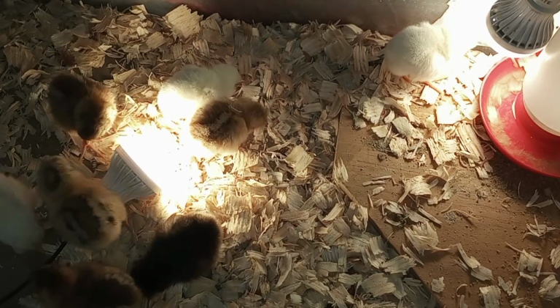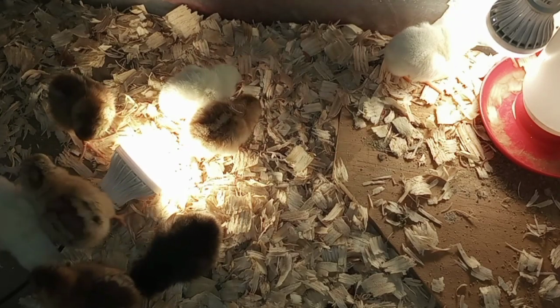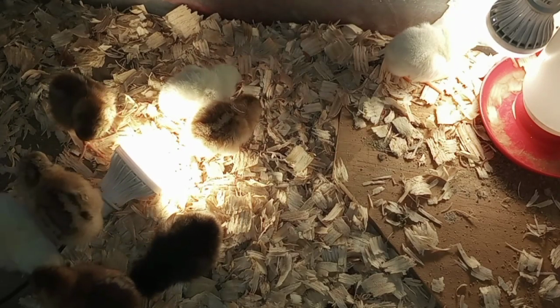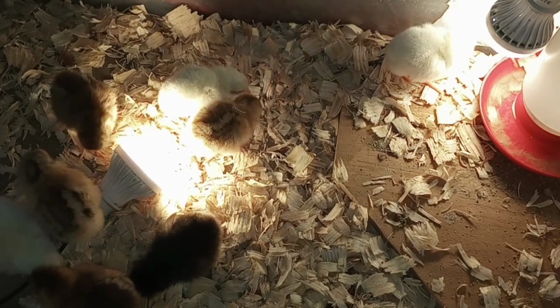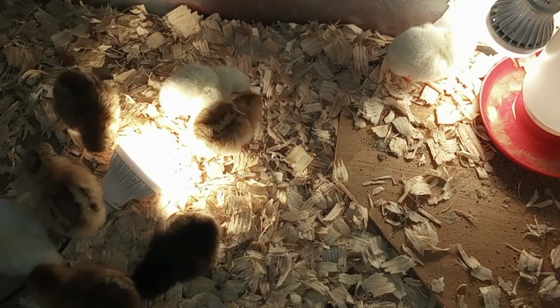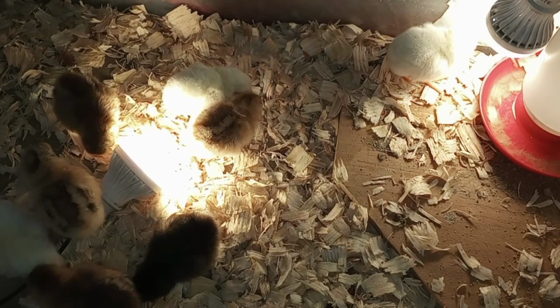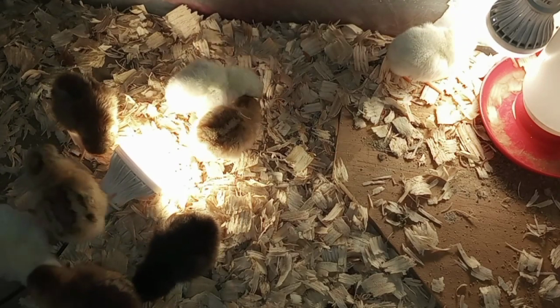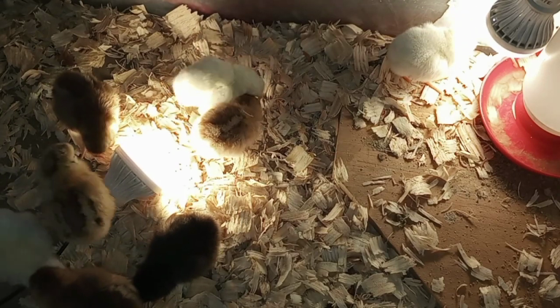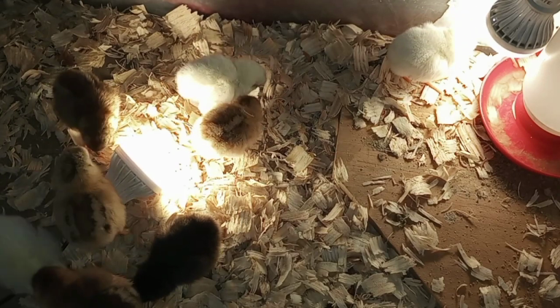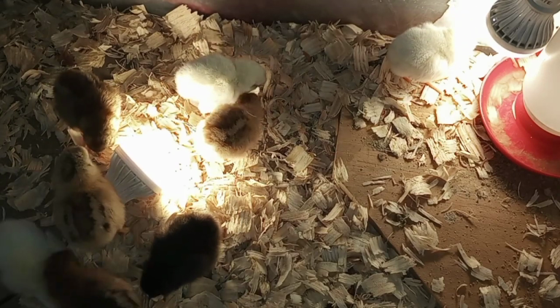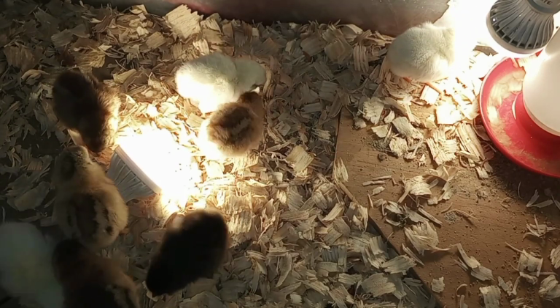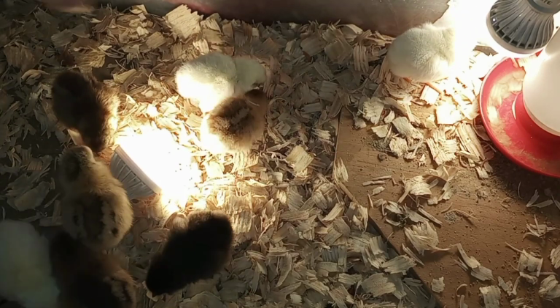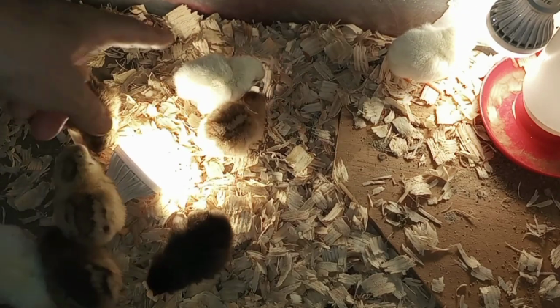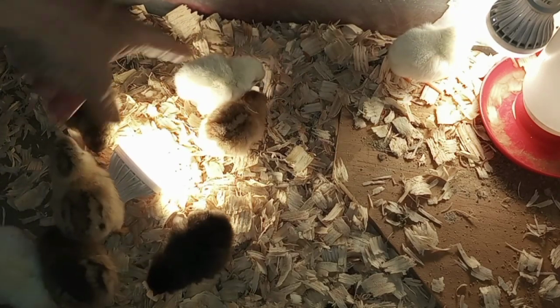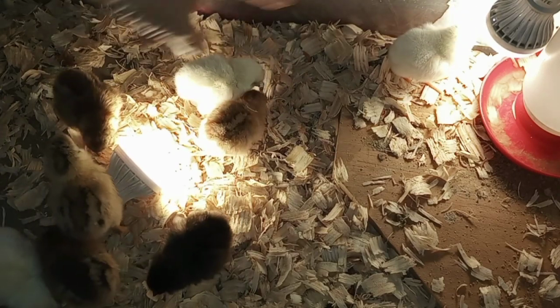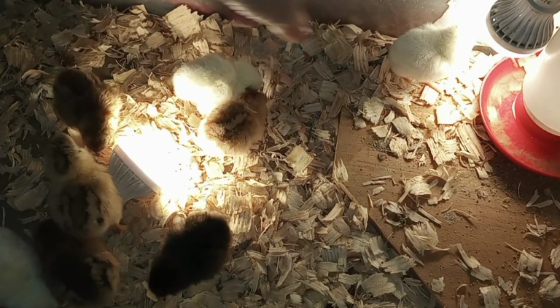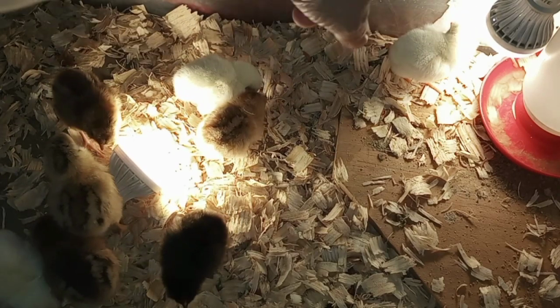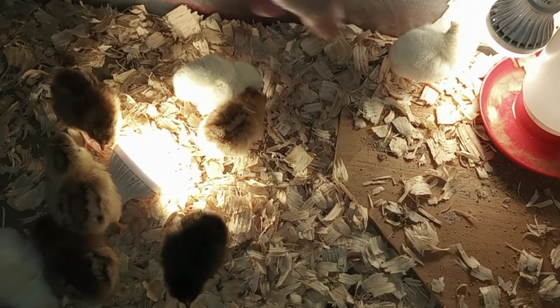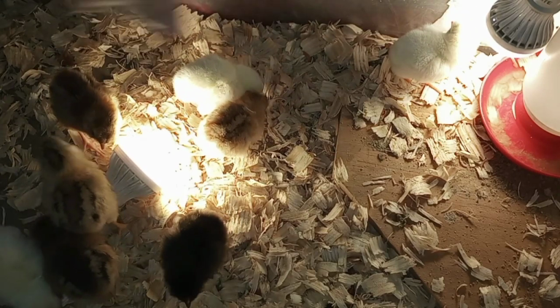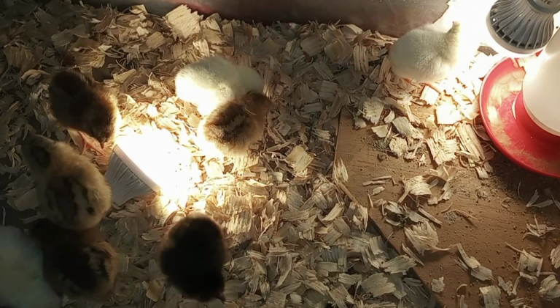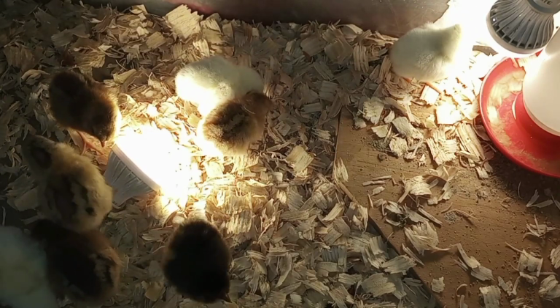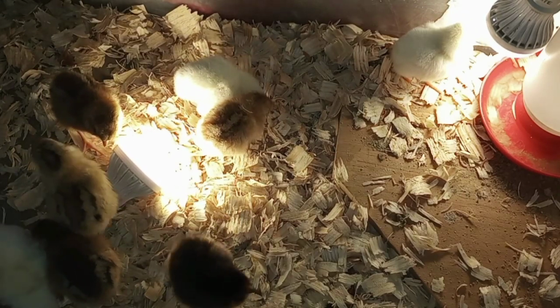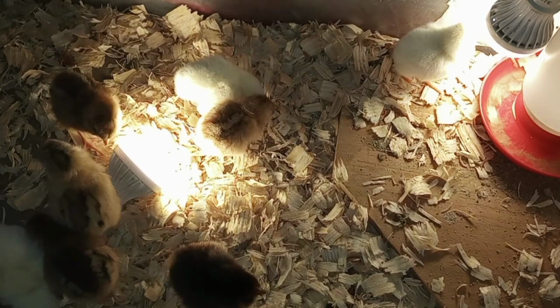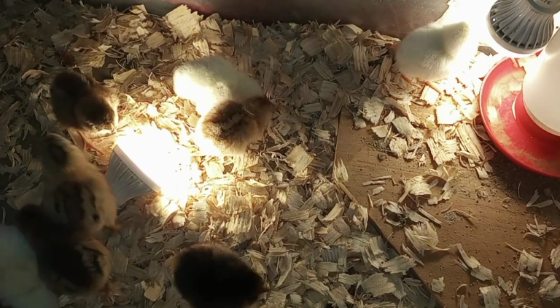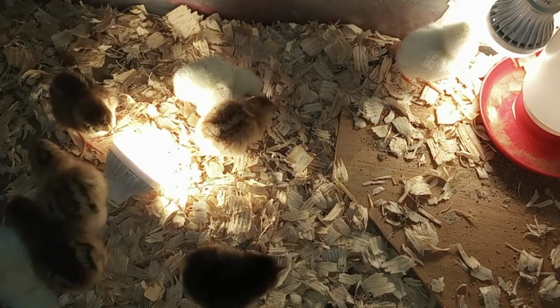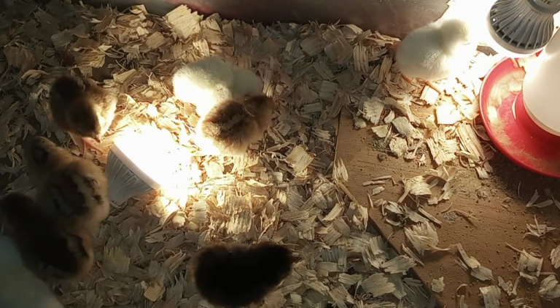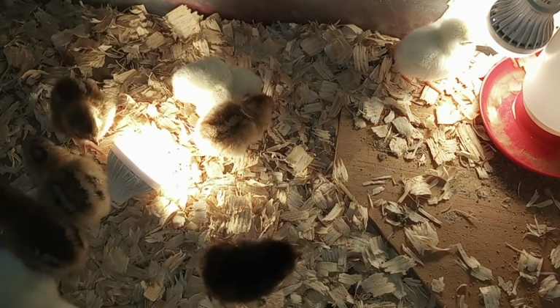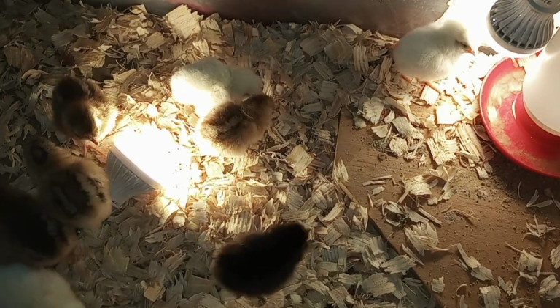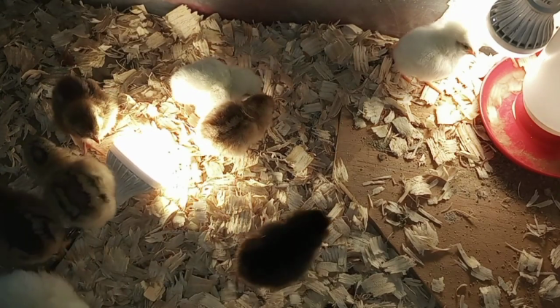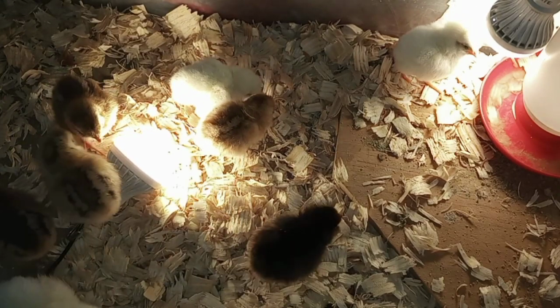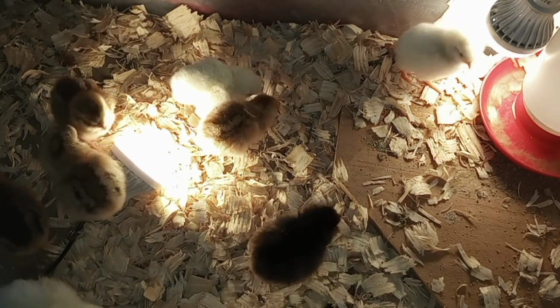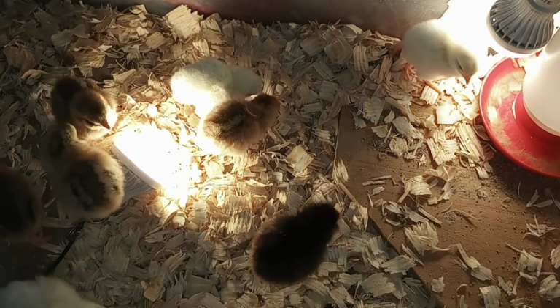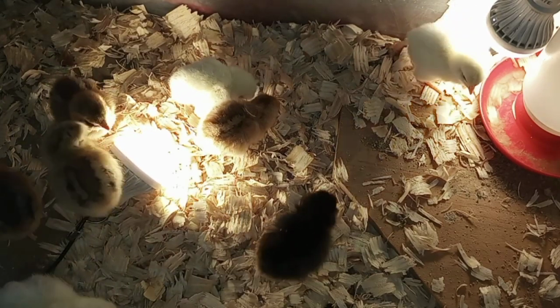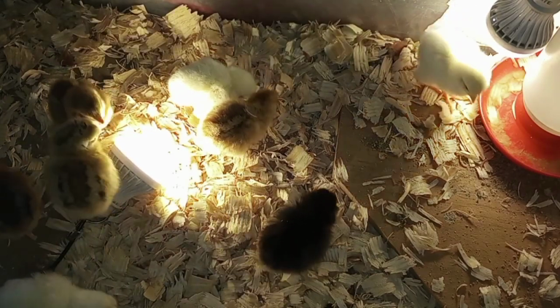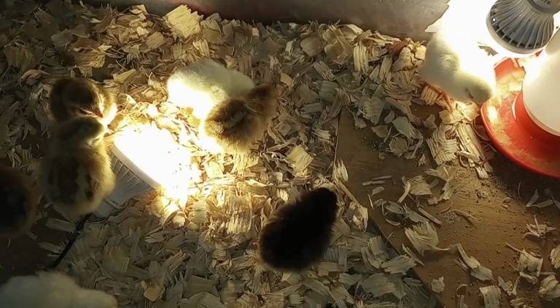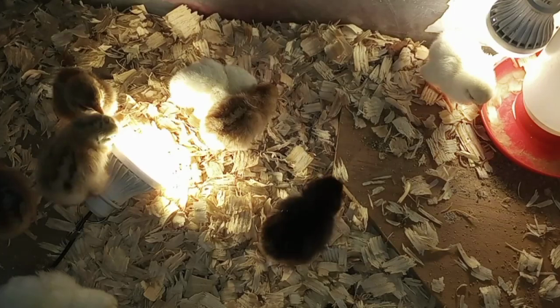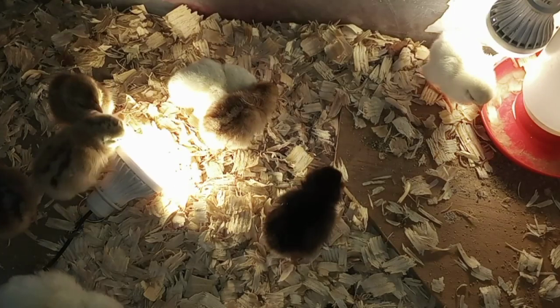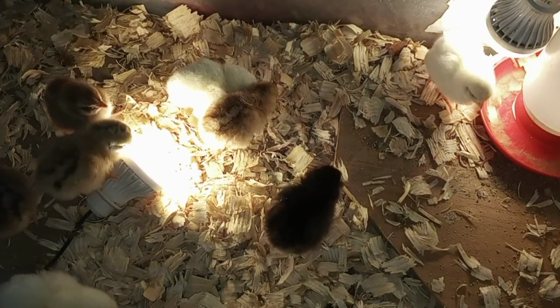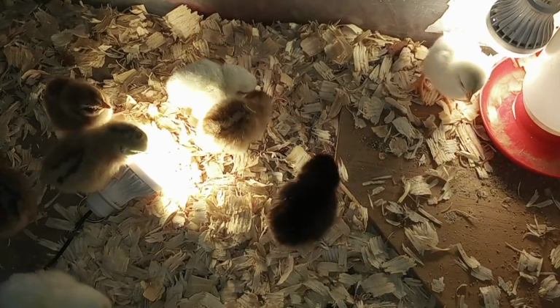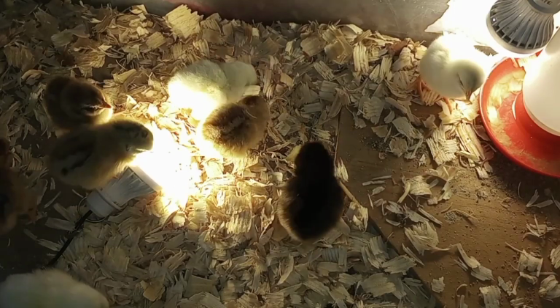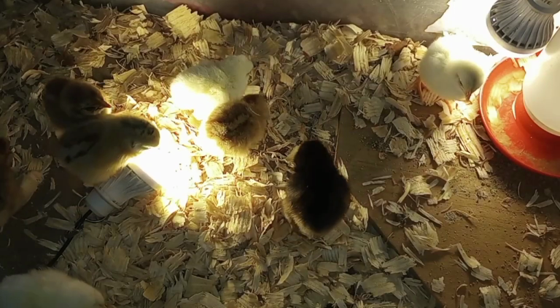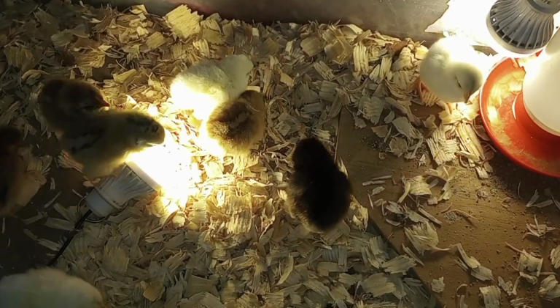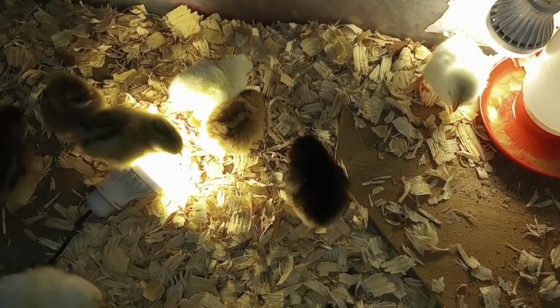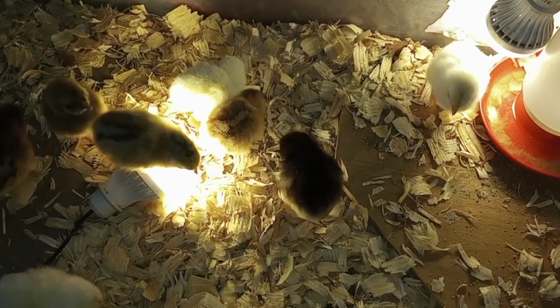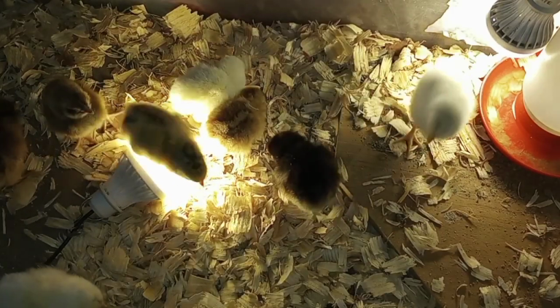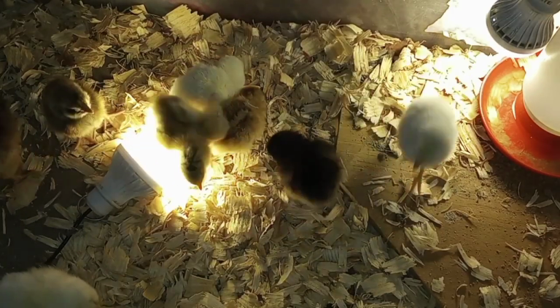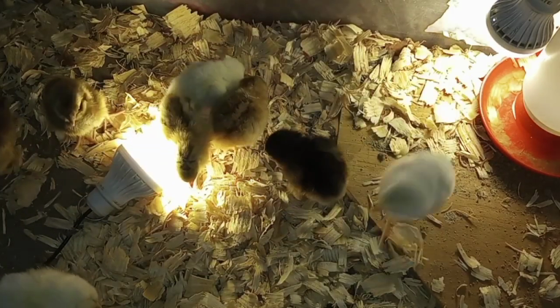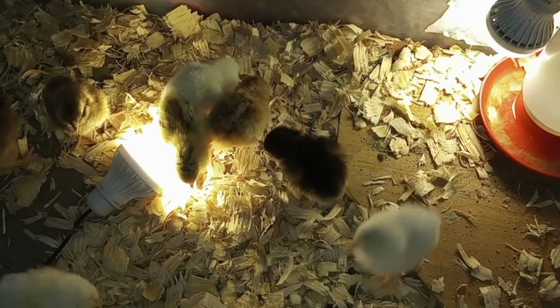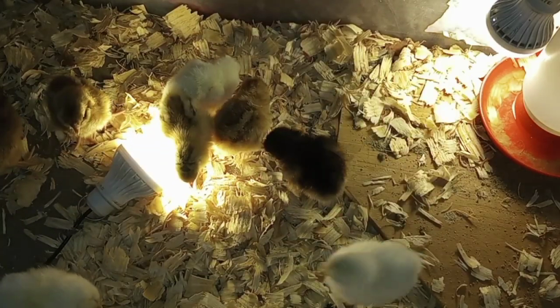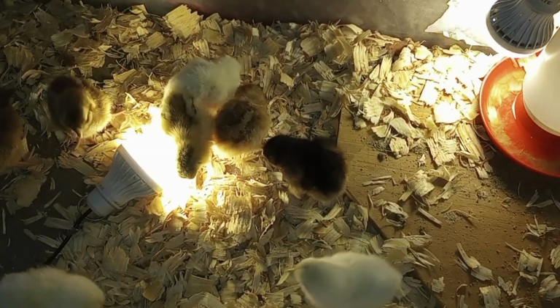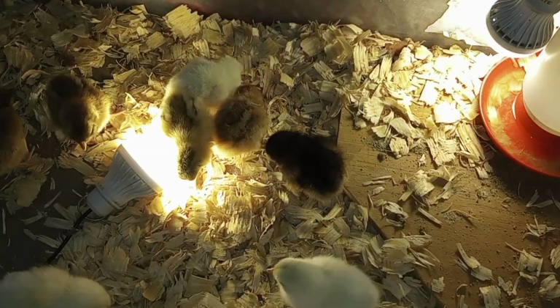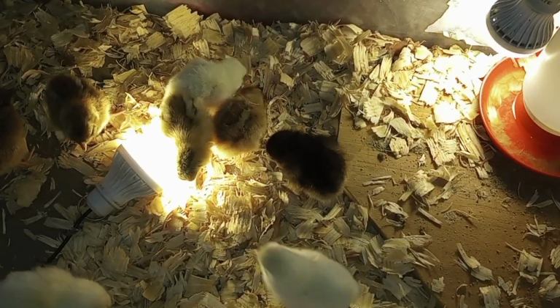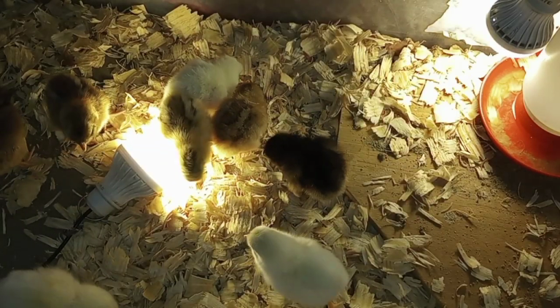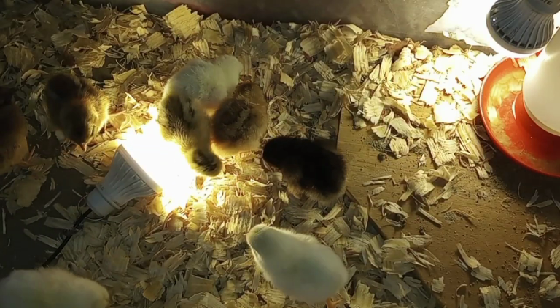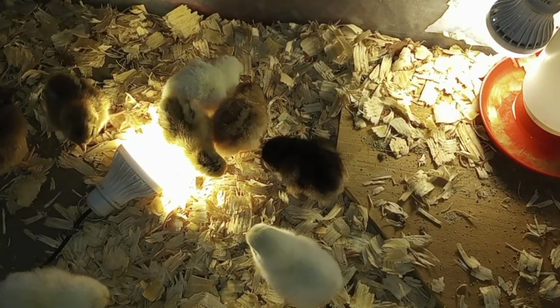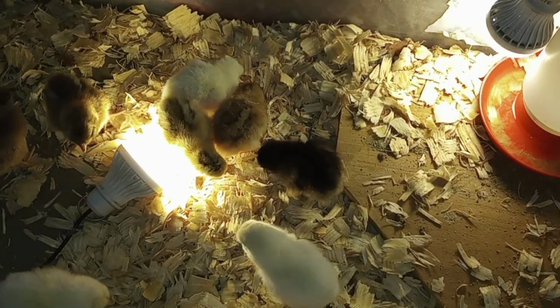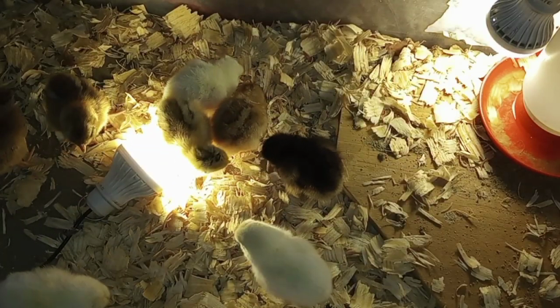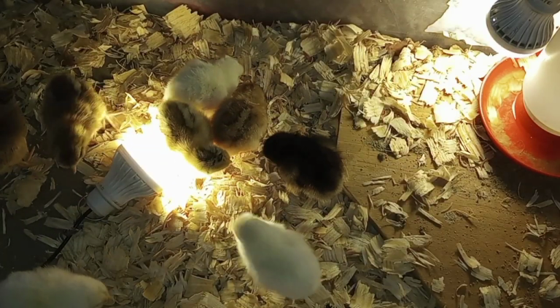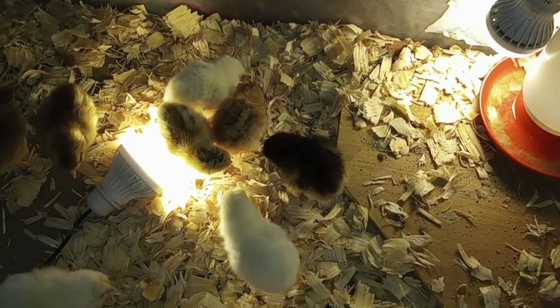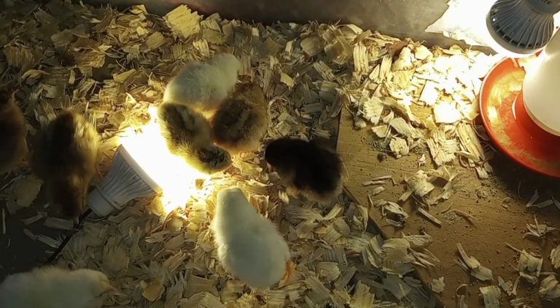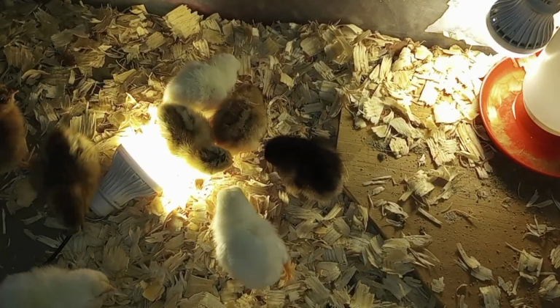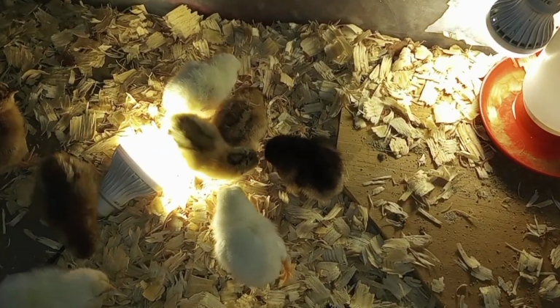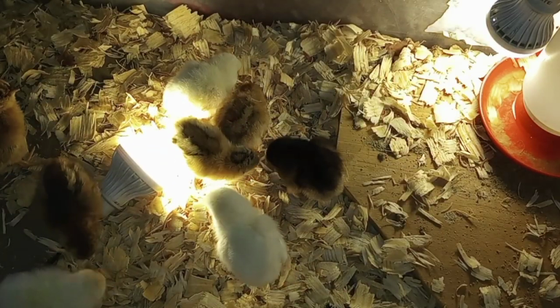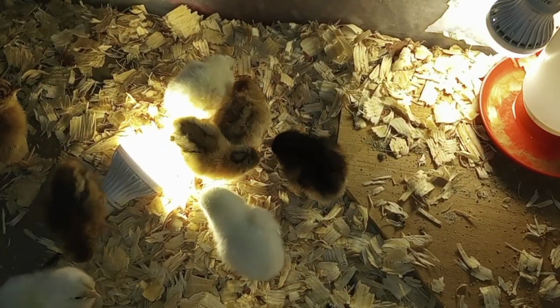You can tell at least these two are bigger than the other chickens.